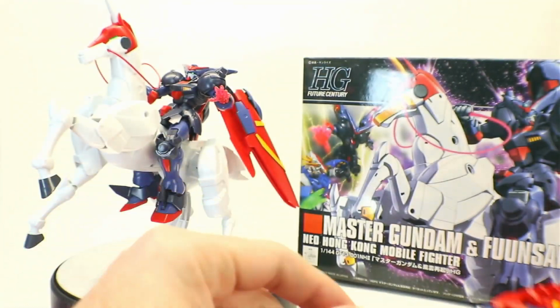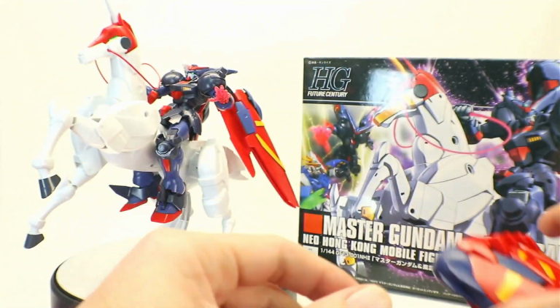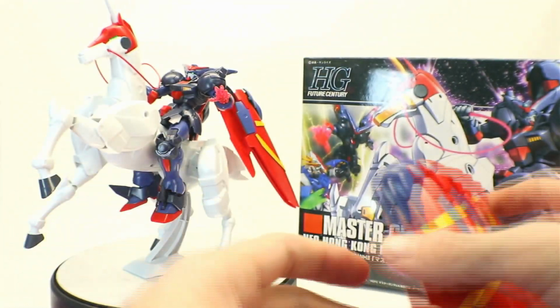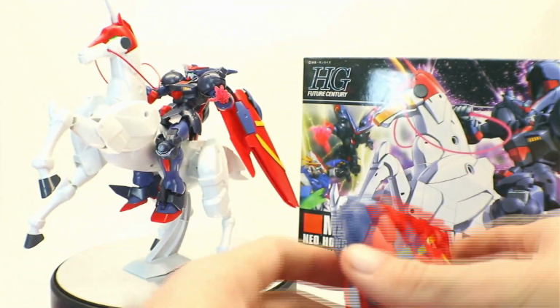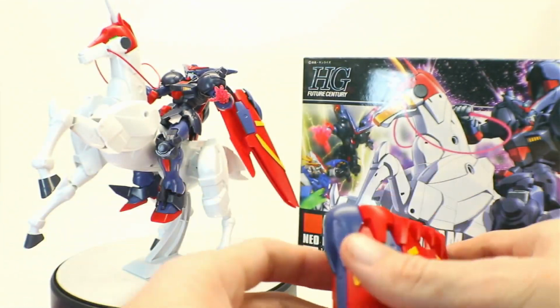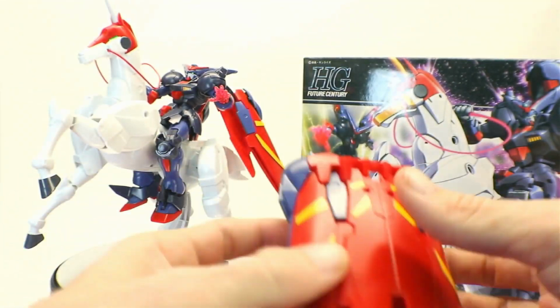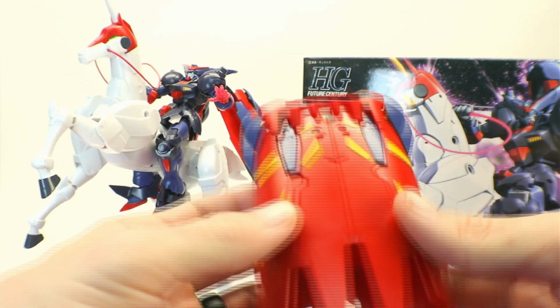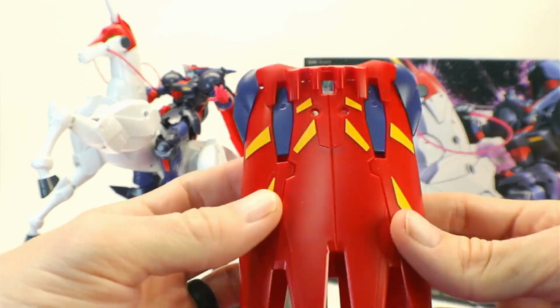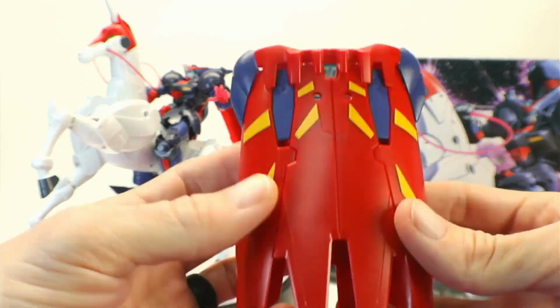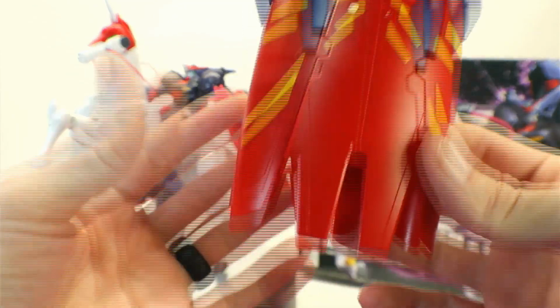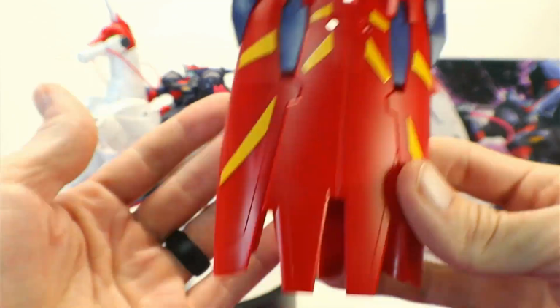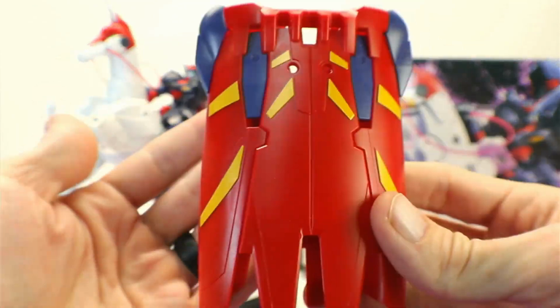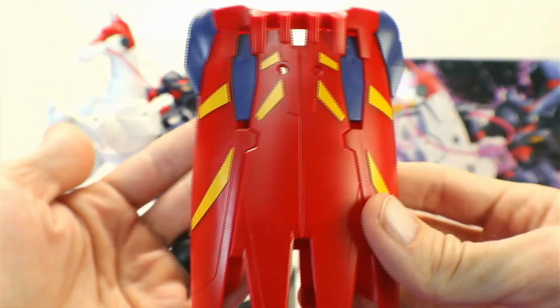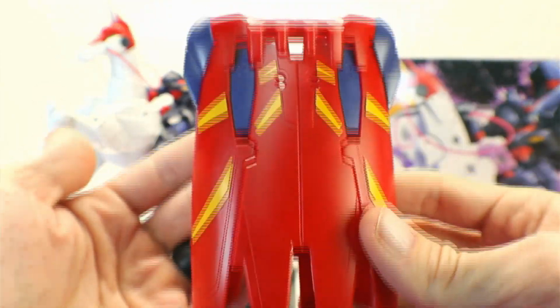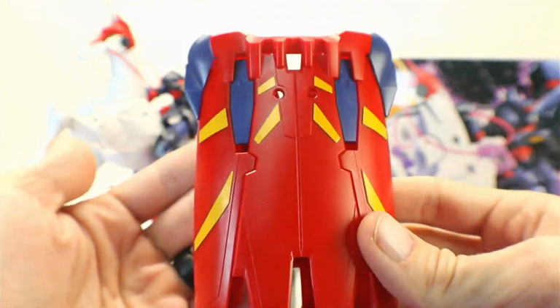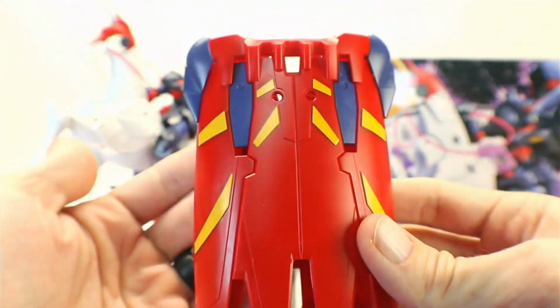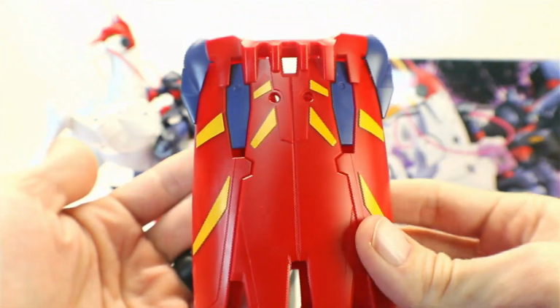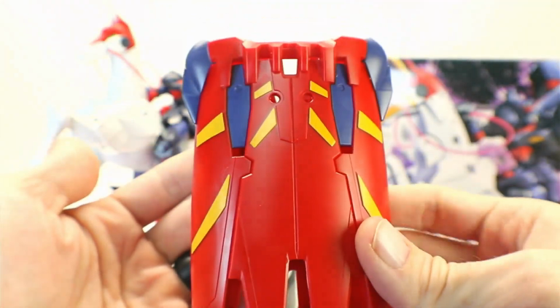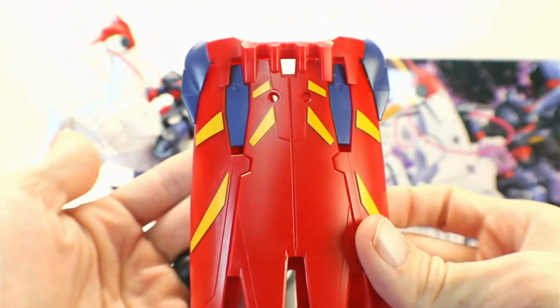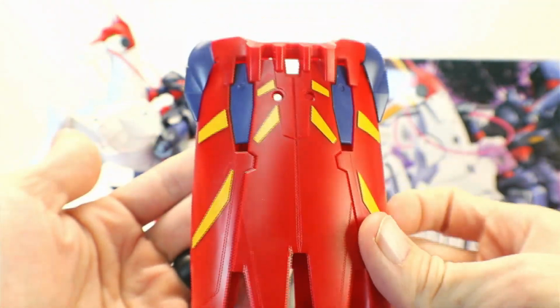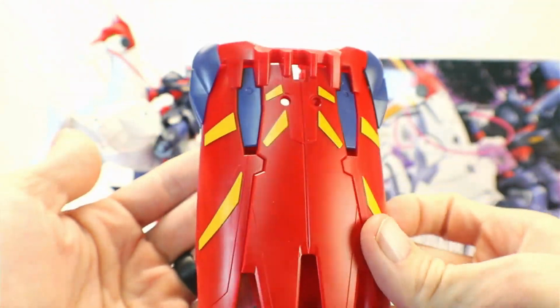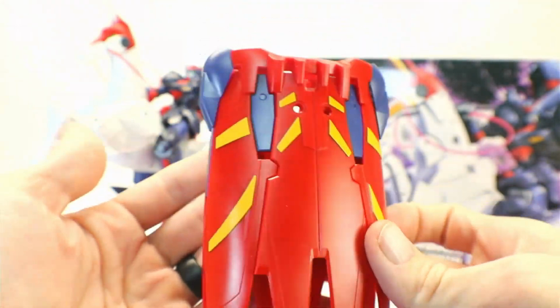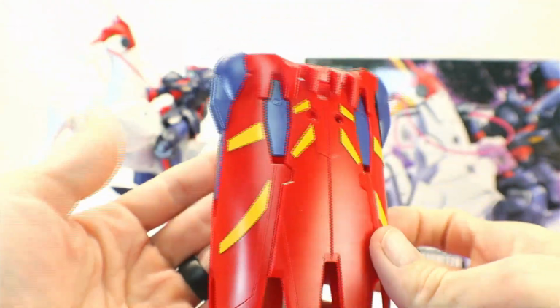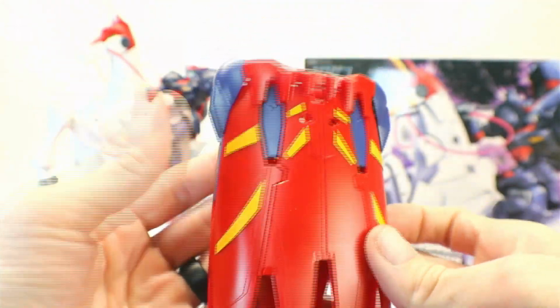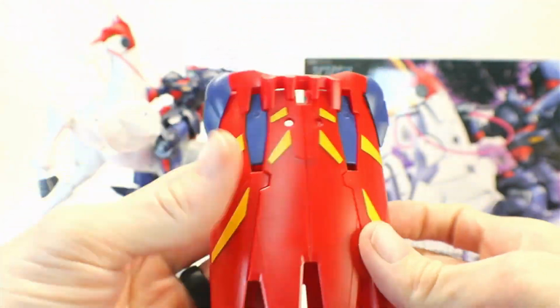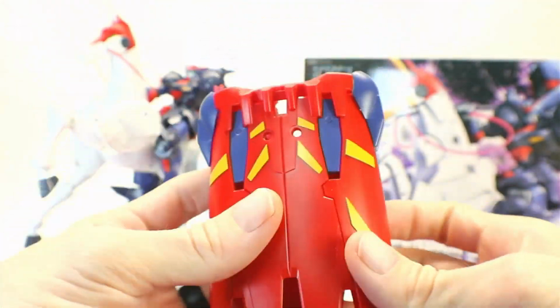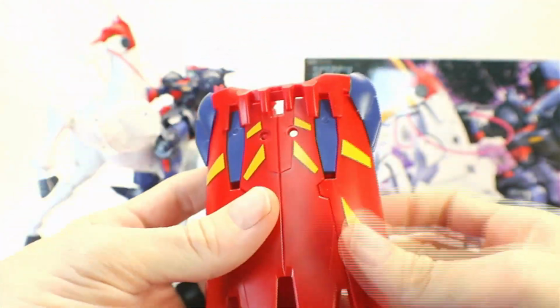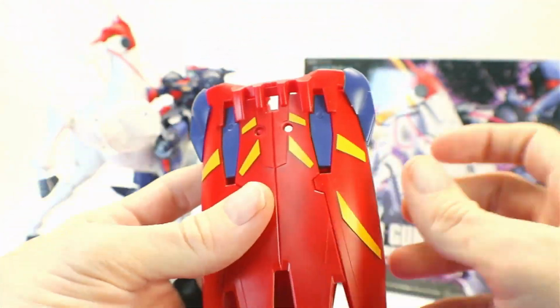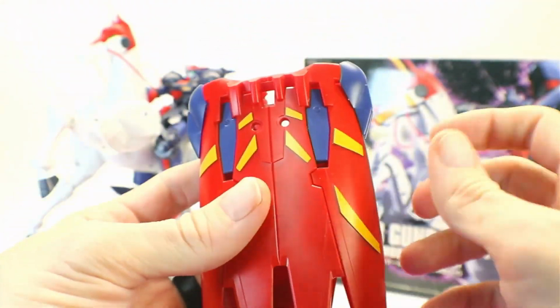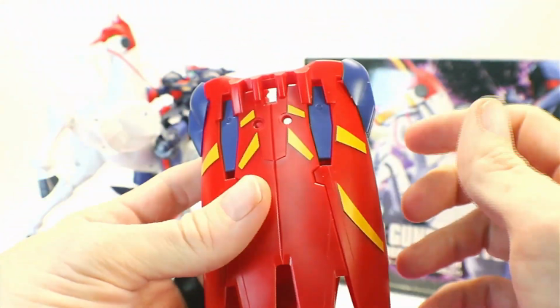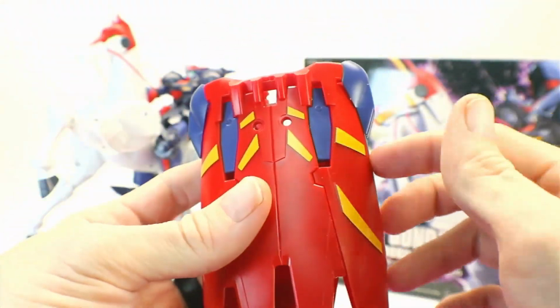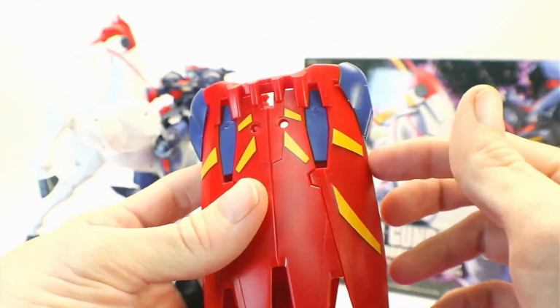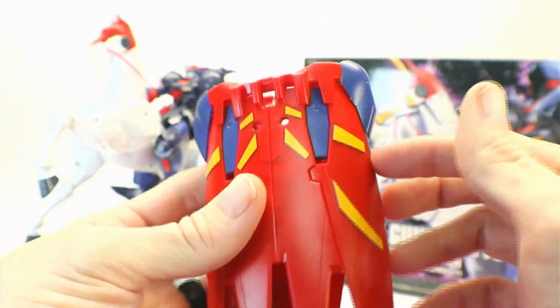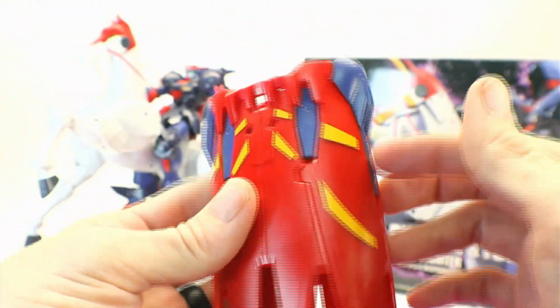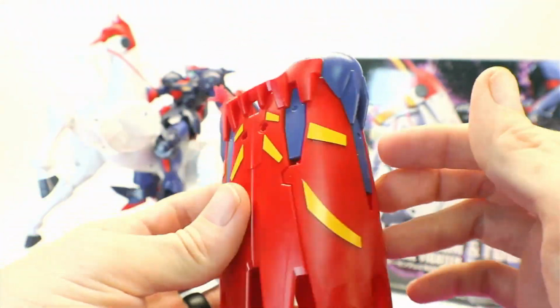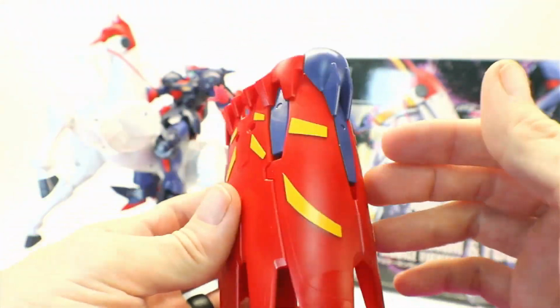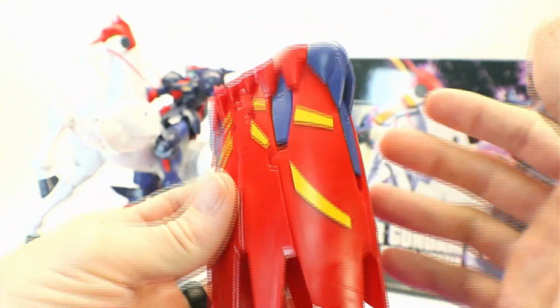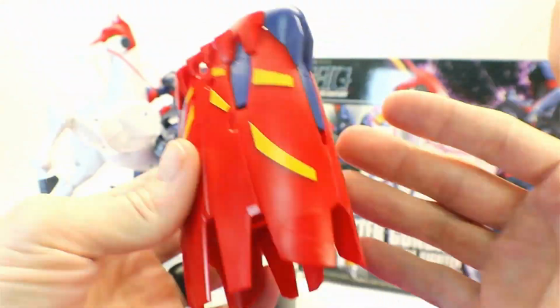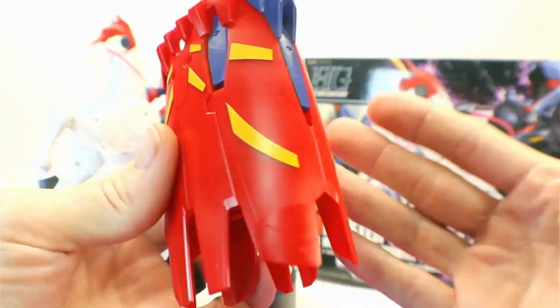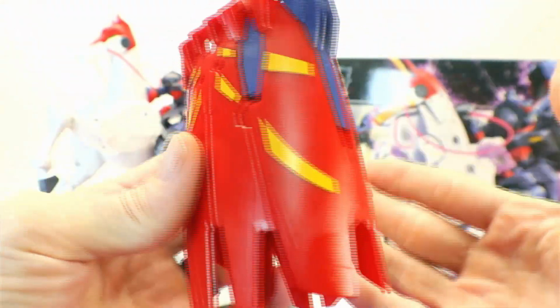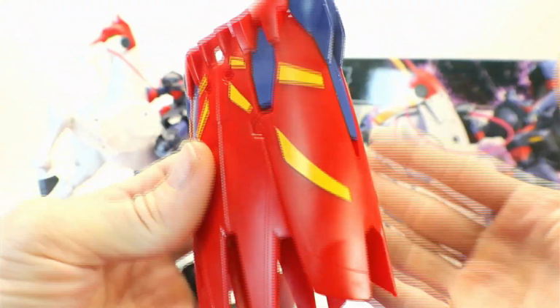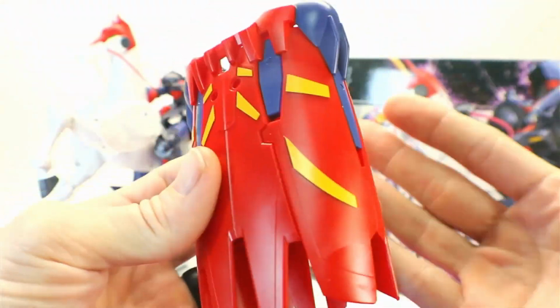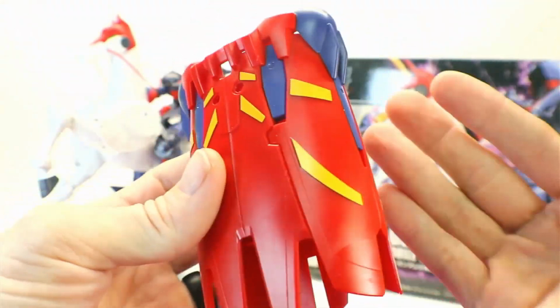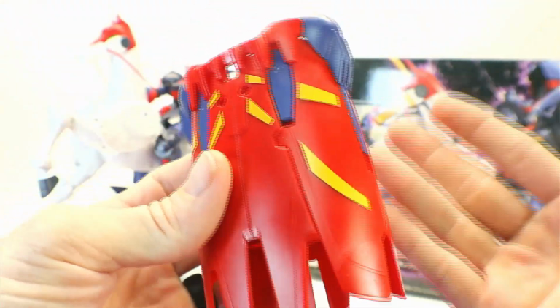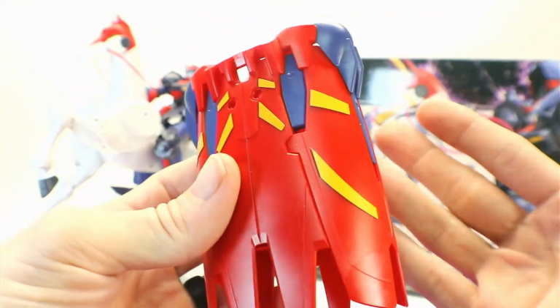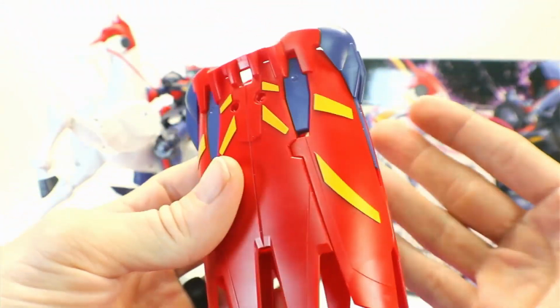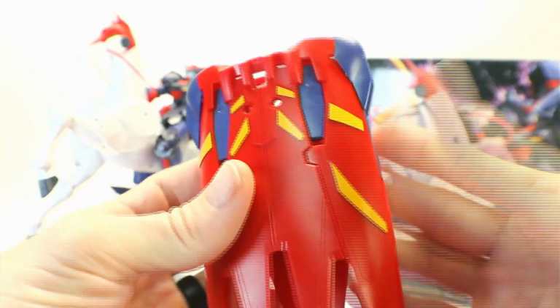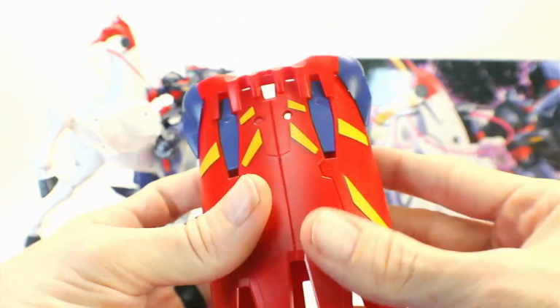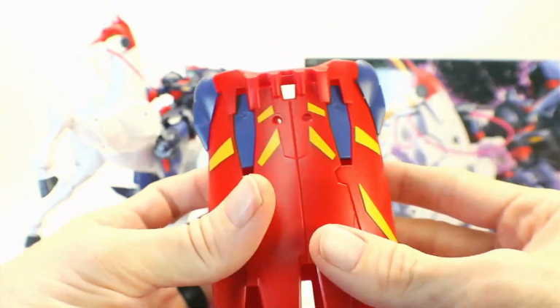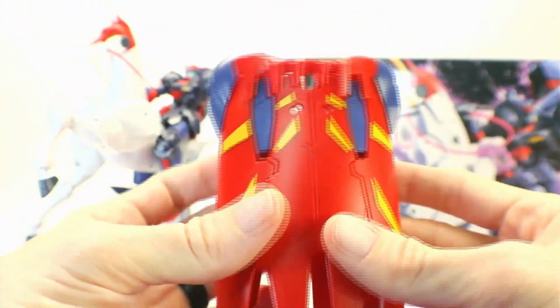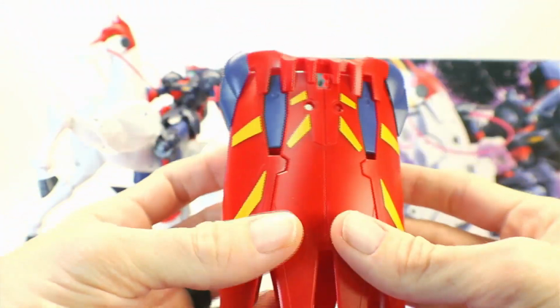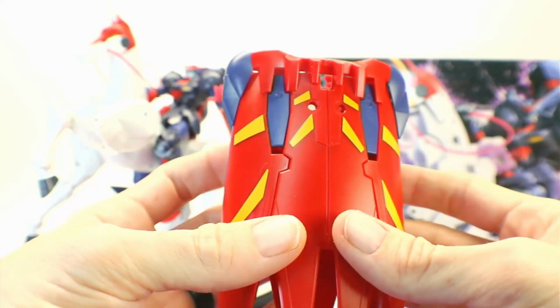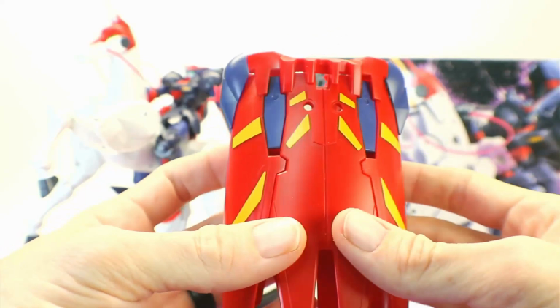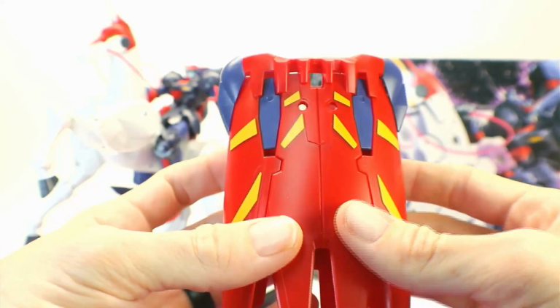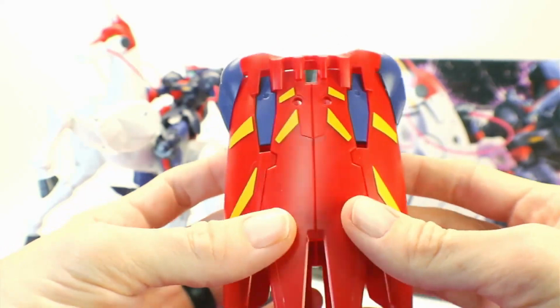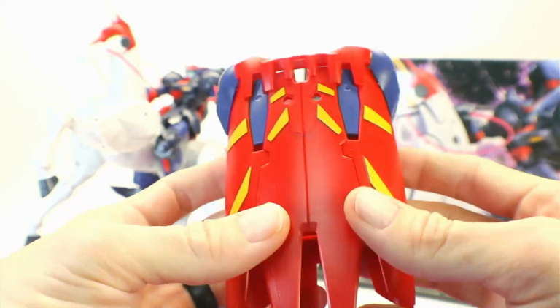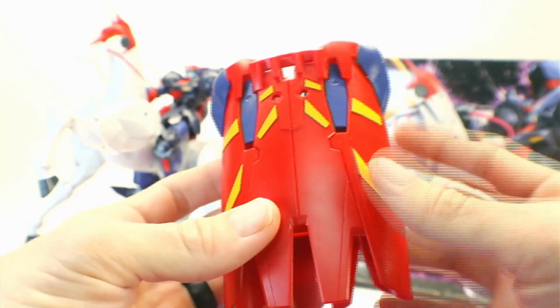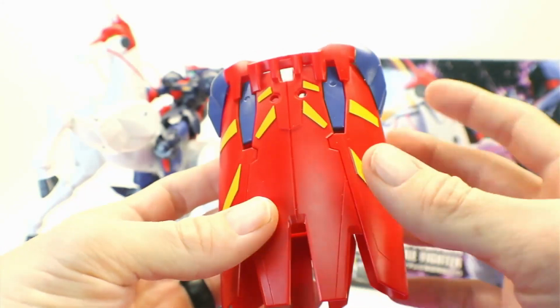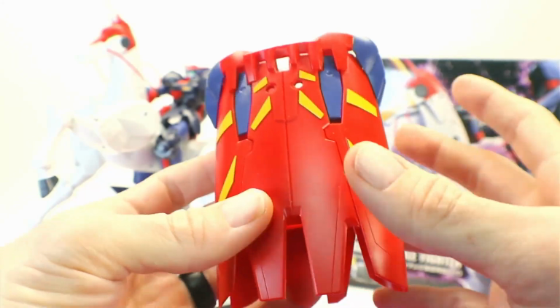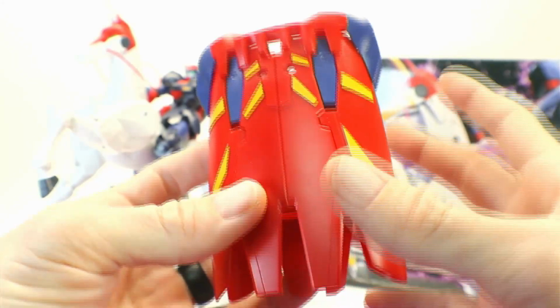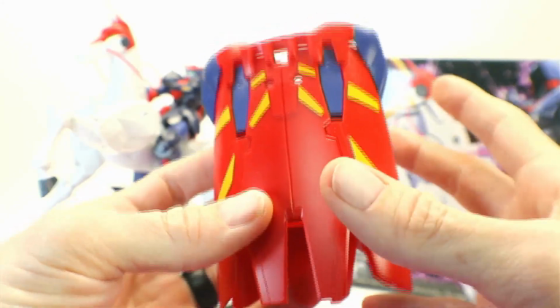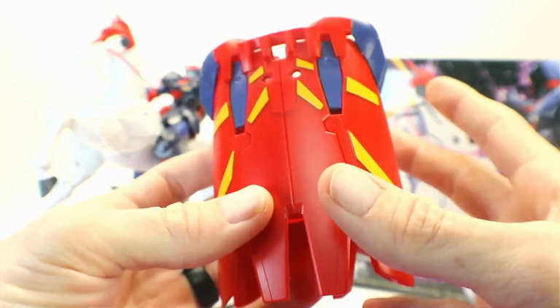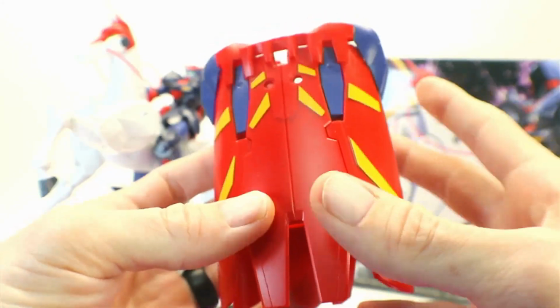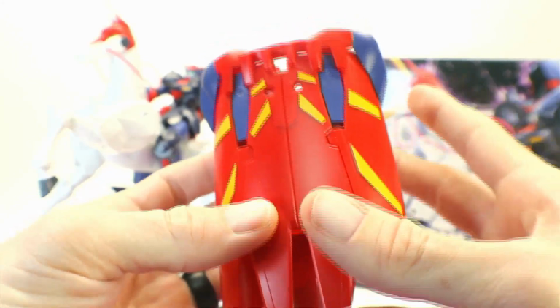You also get his cloak here as well. This is a parts formation, but overall it's pretty simple.